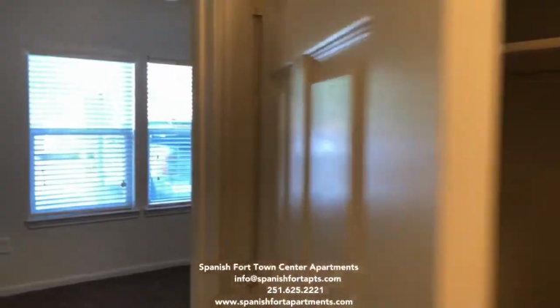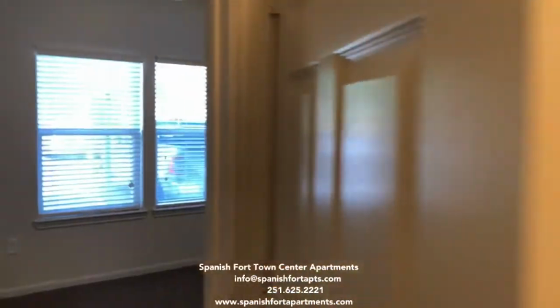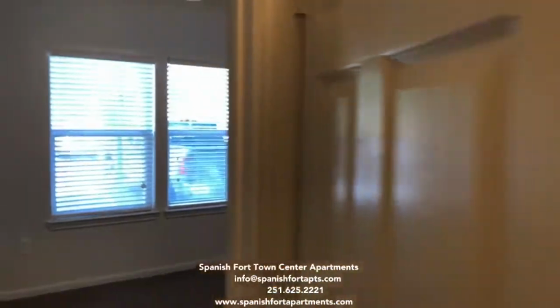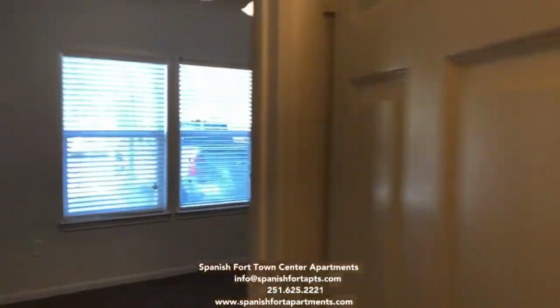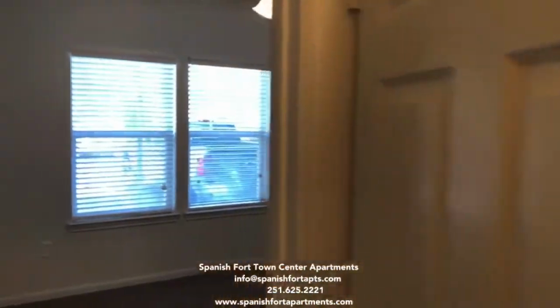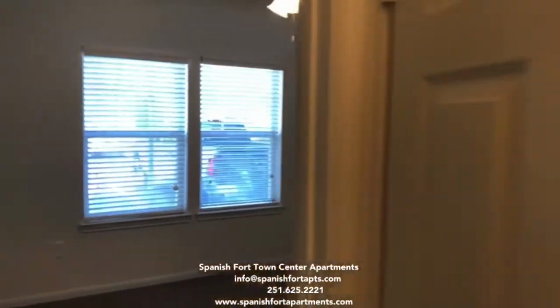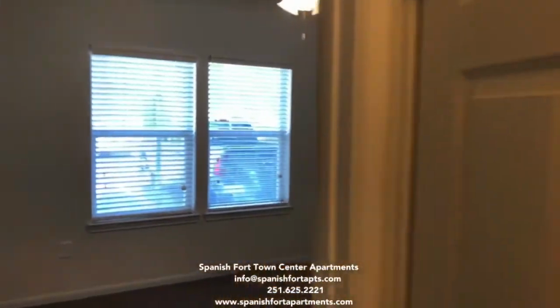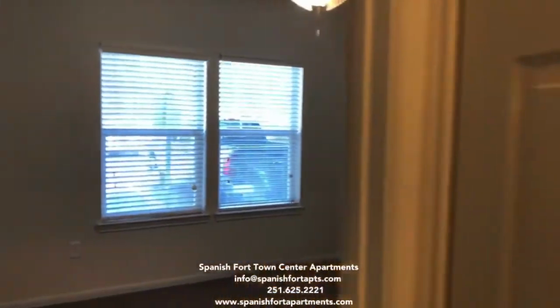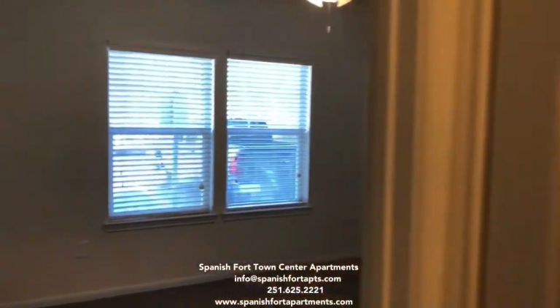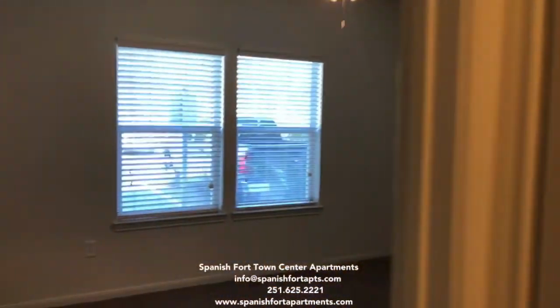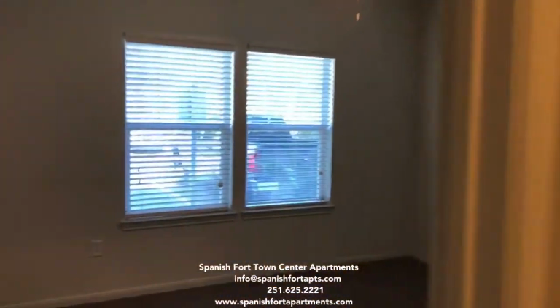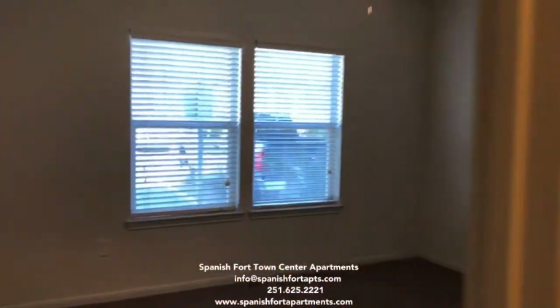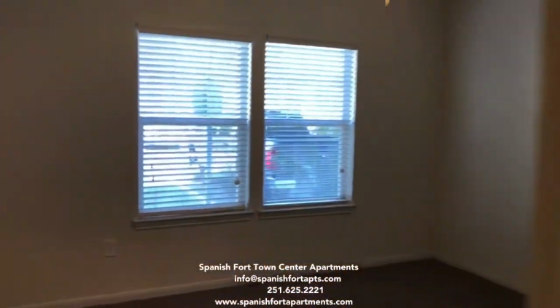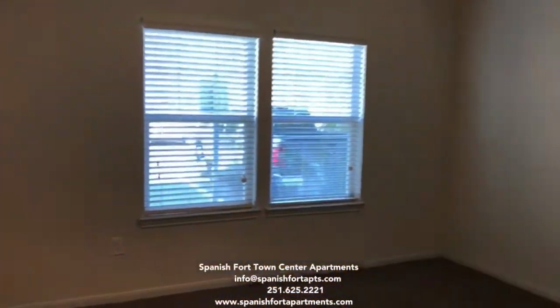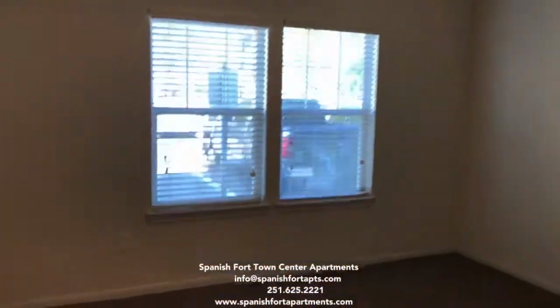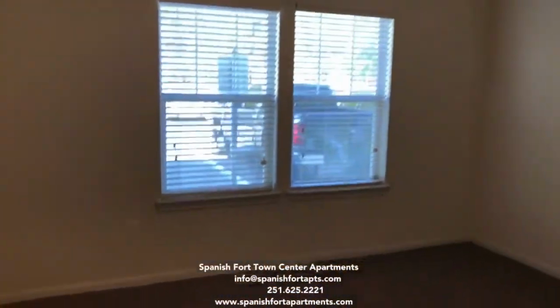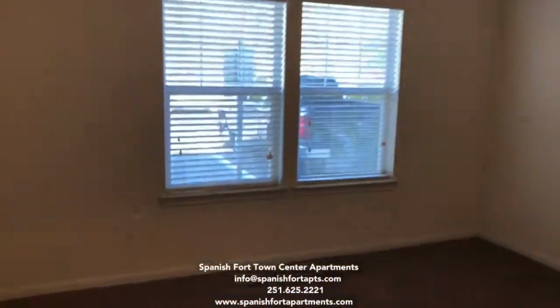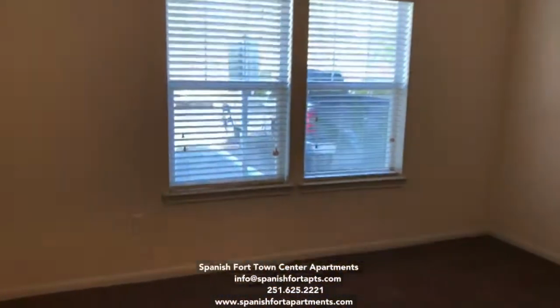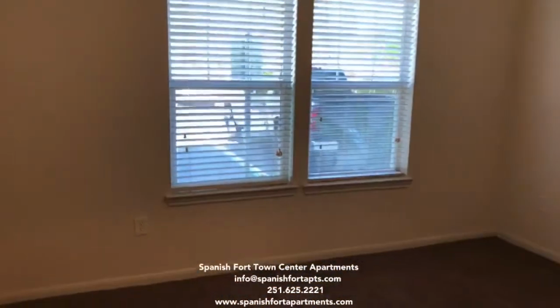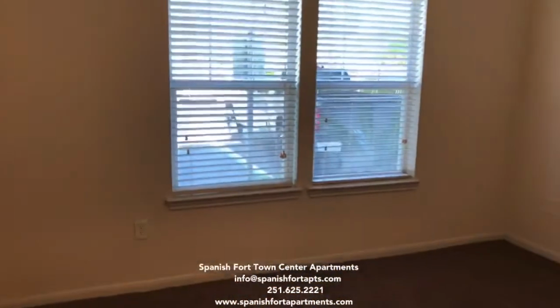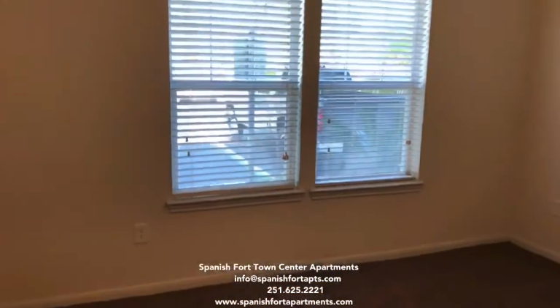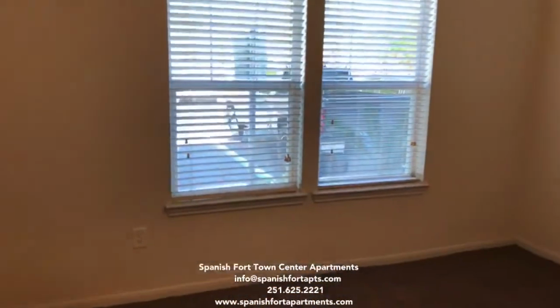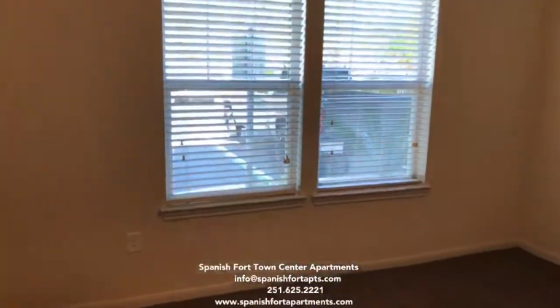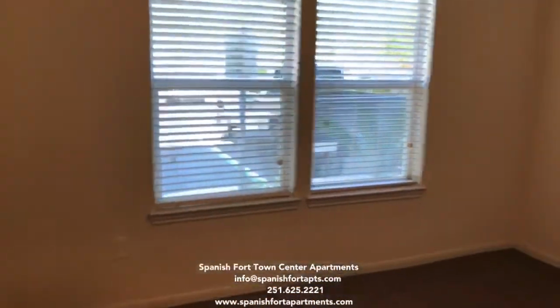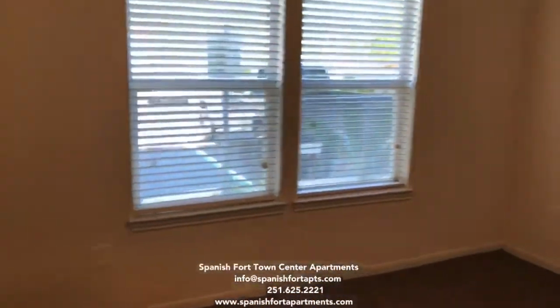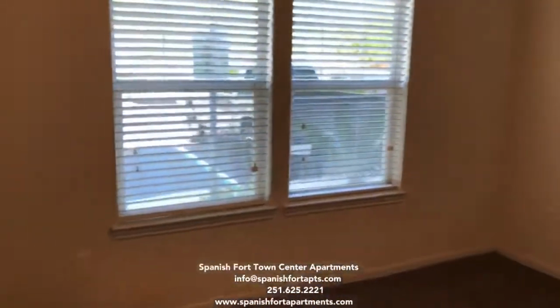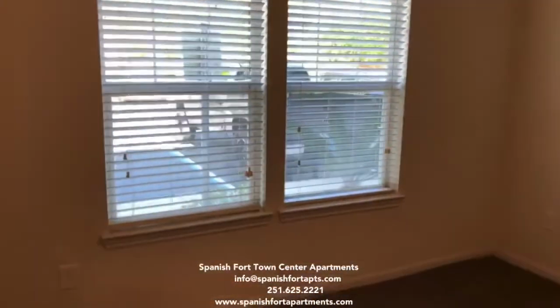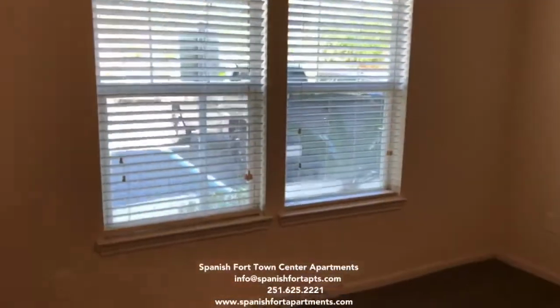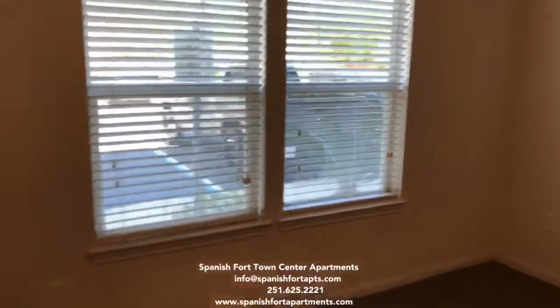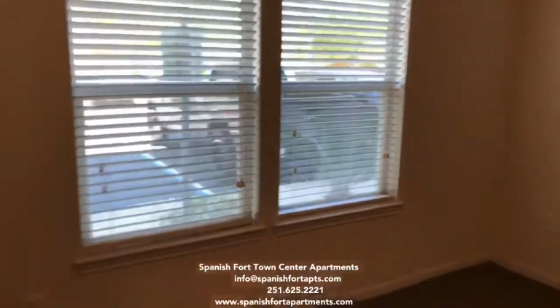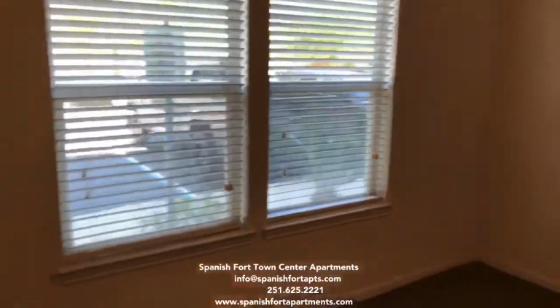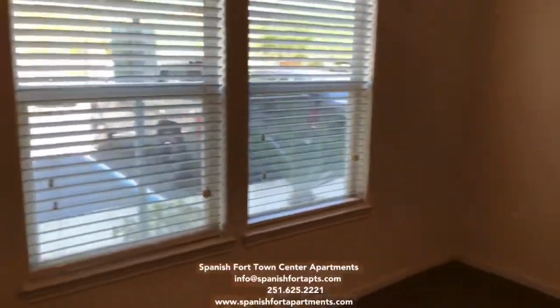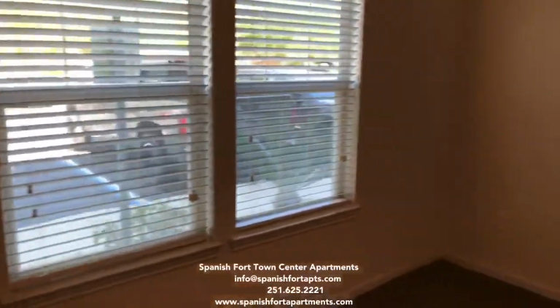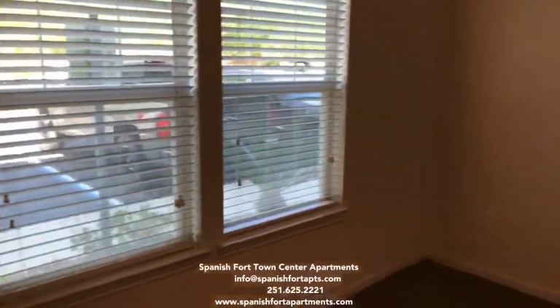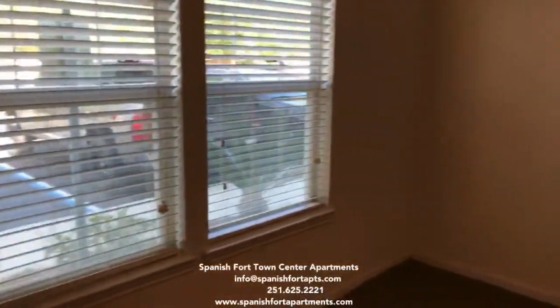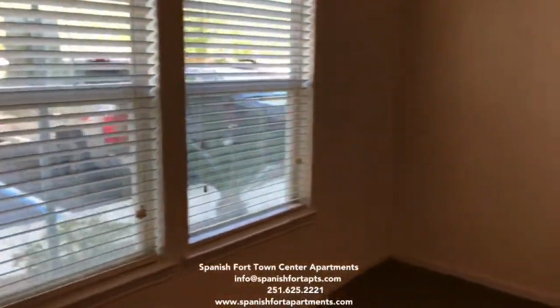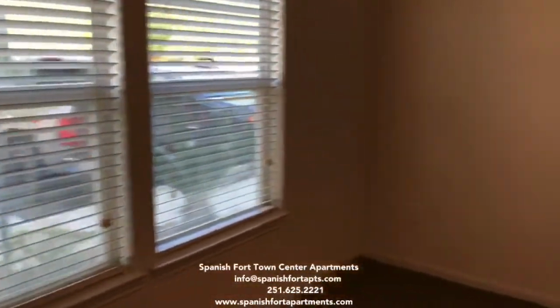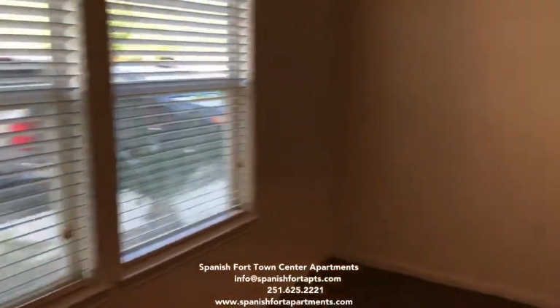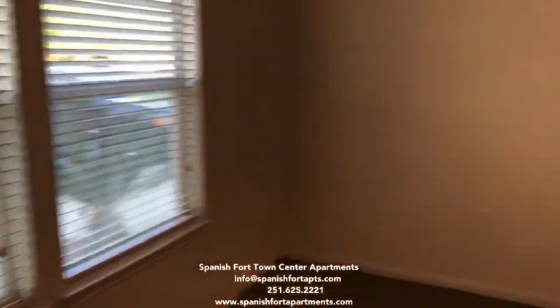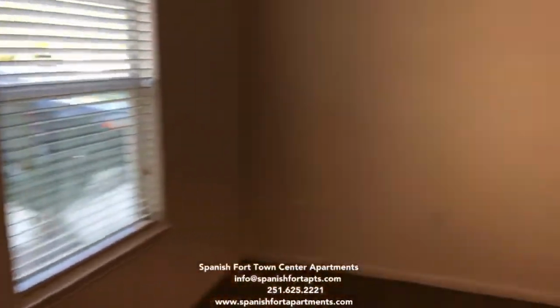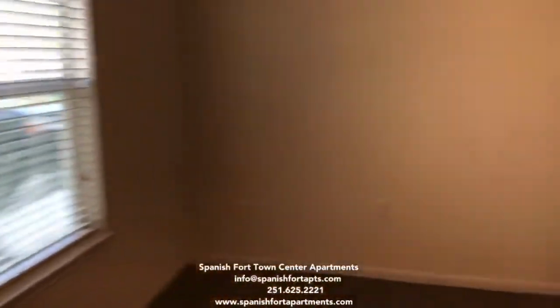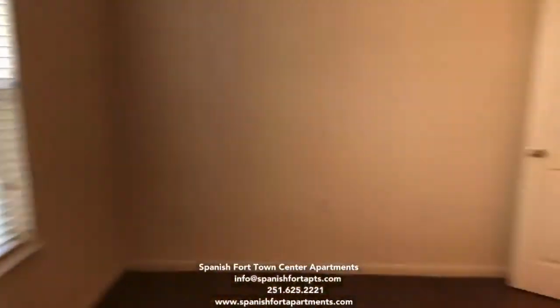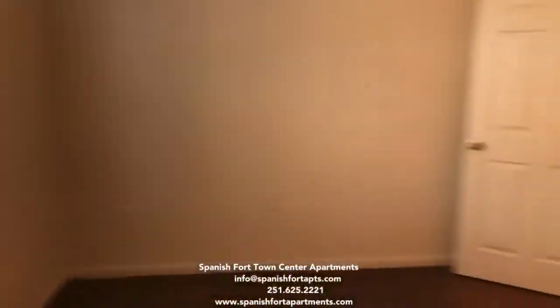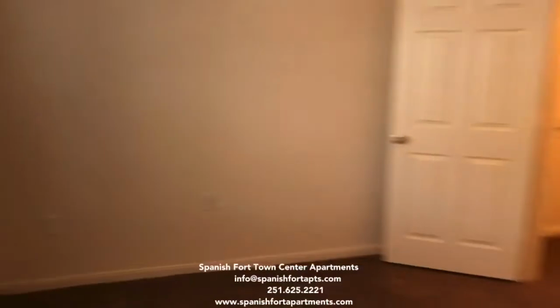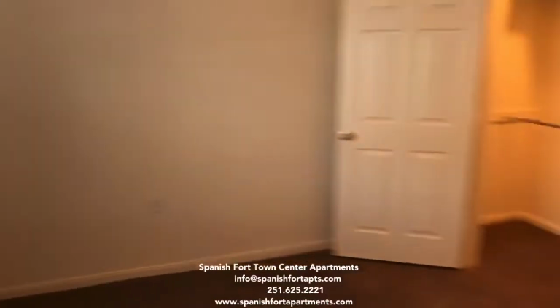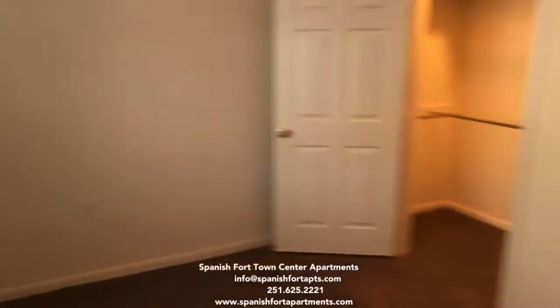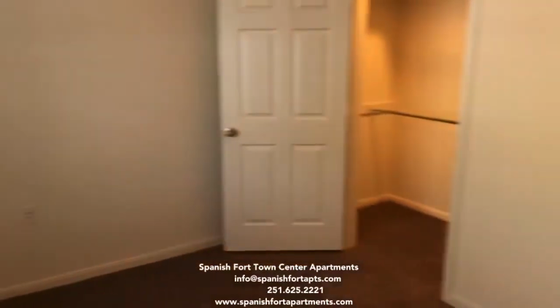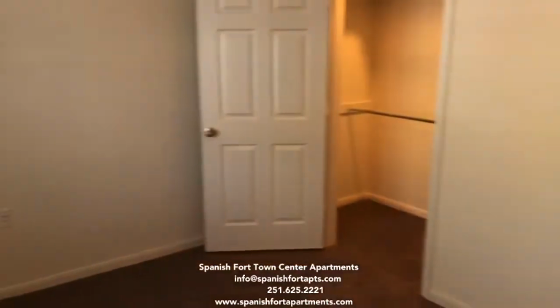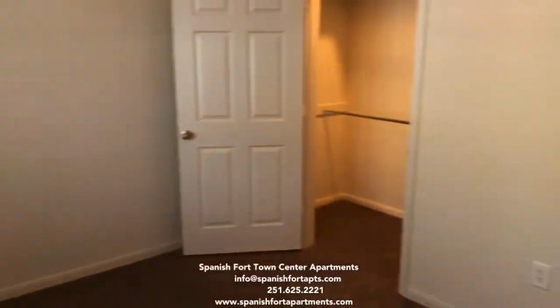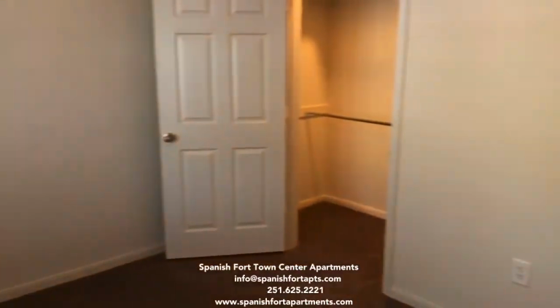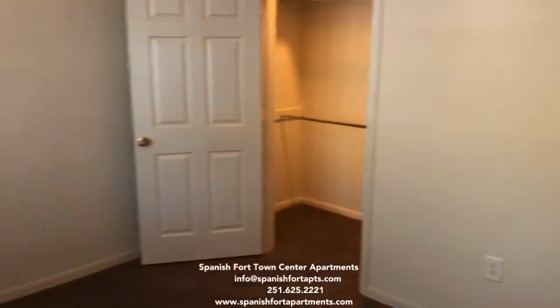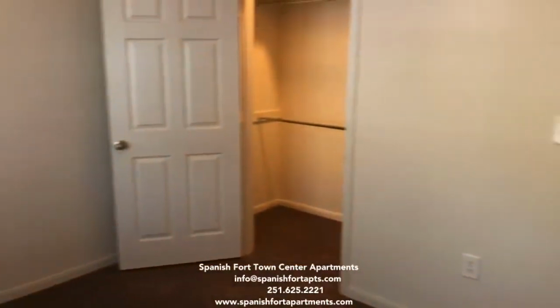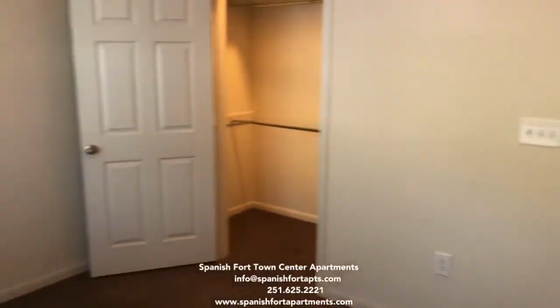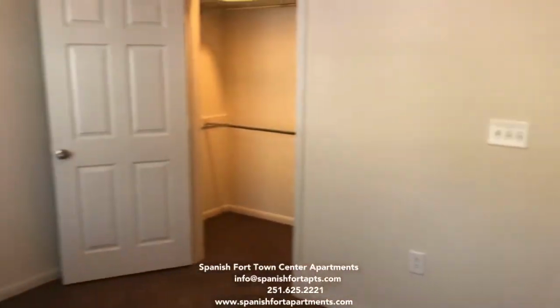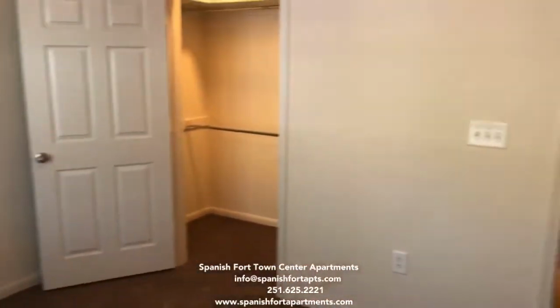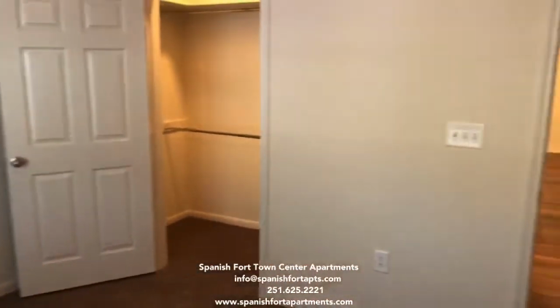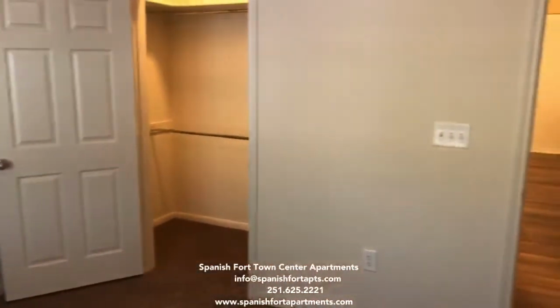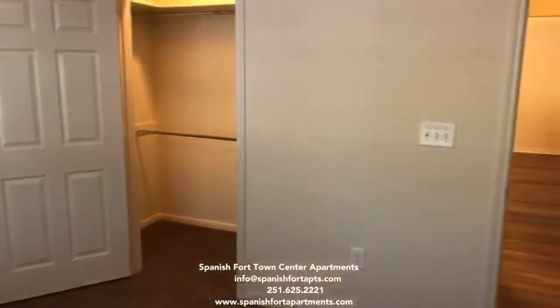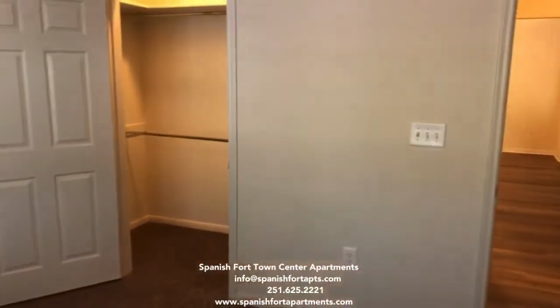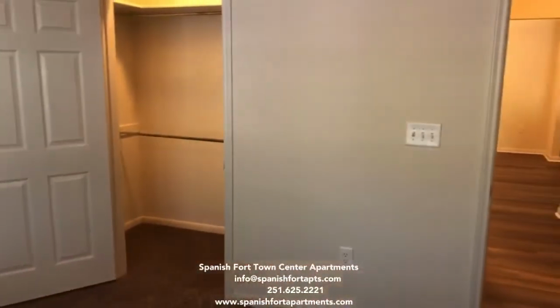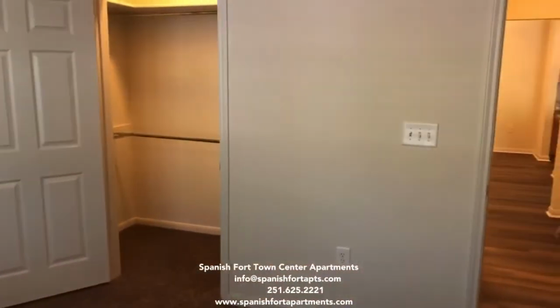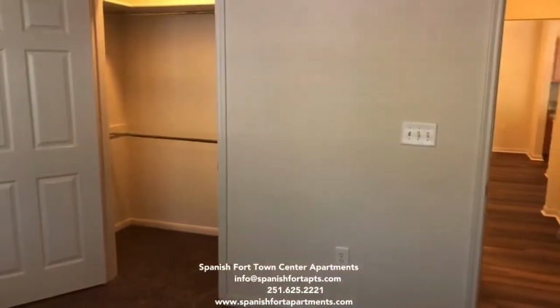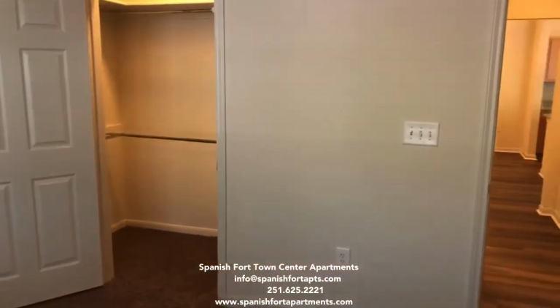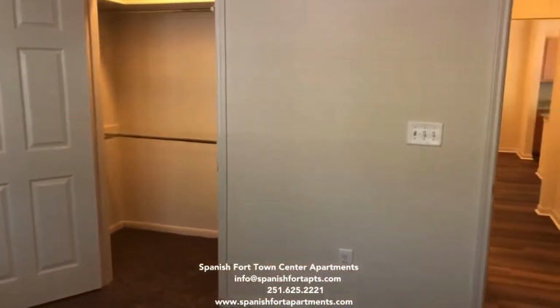And your guest bedroom. It also comes with its own walk-in closet.